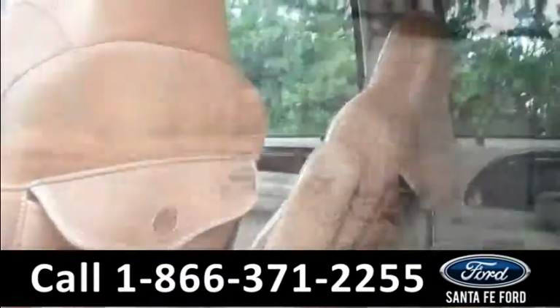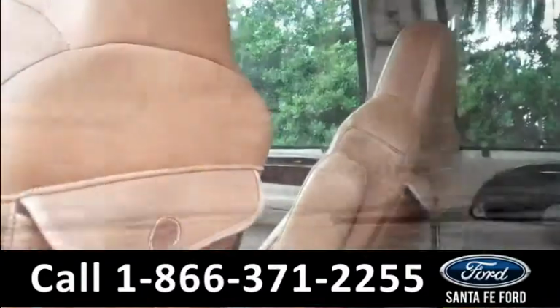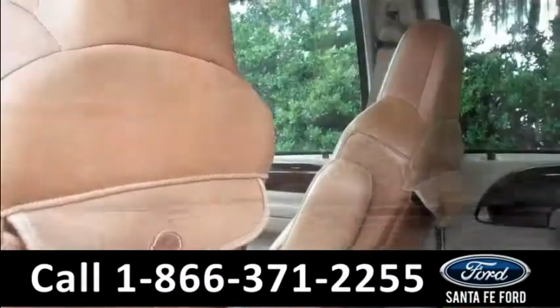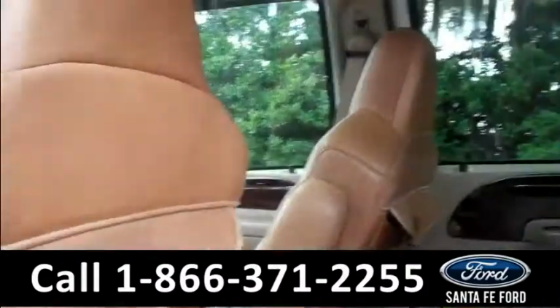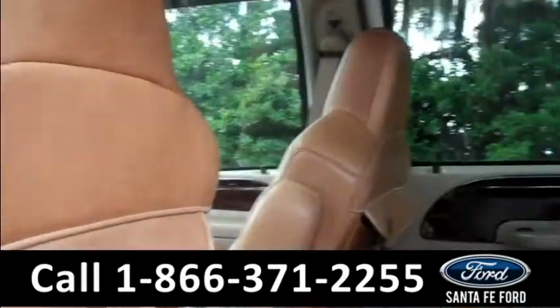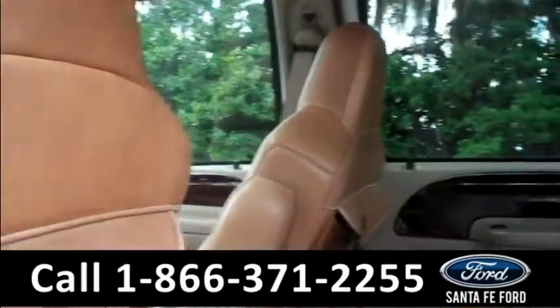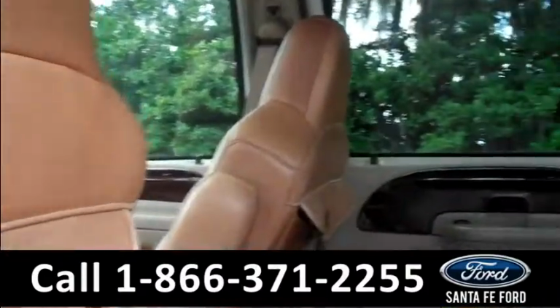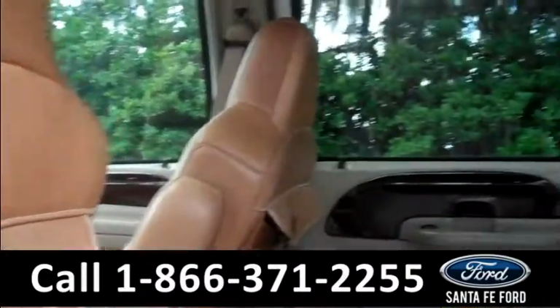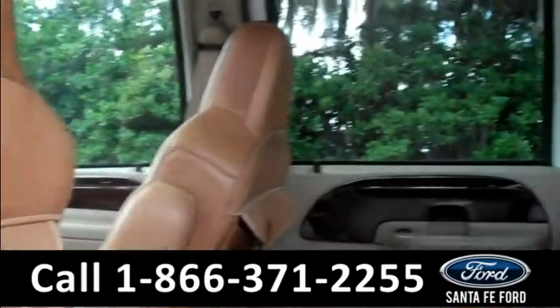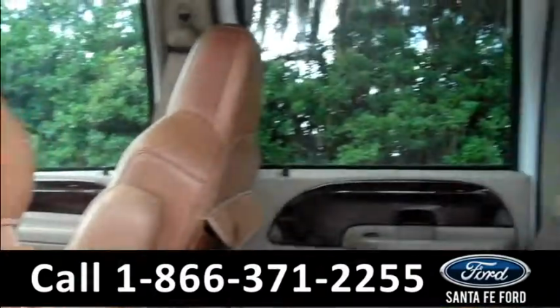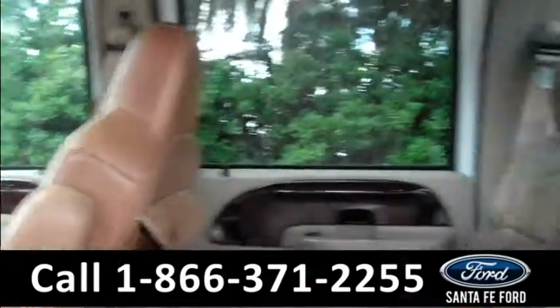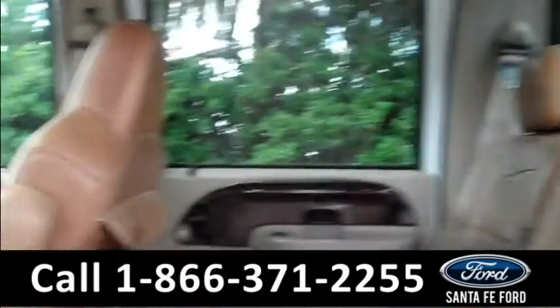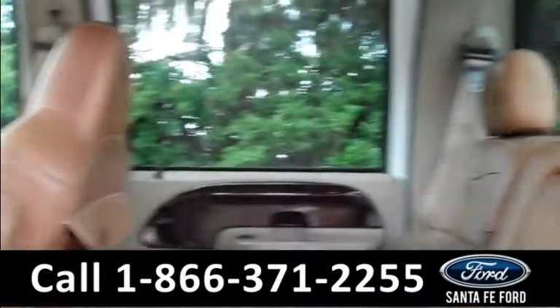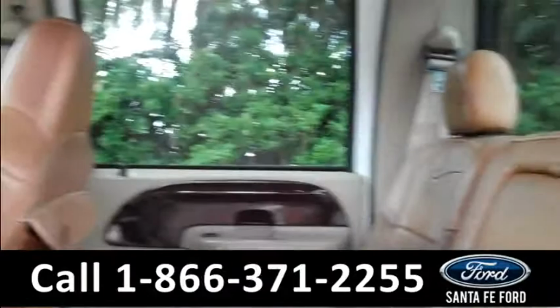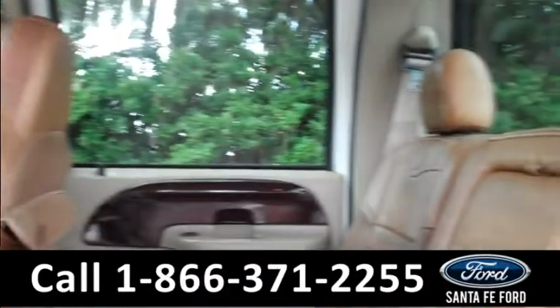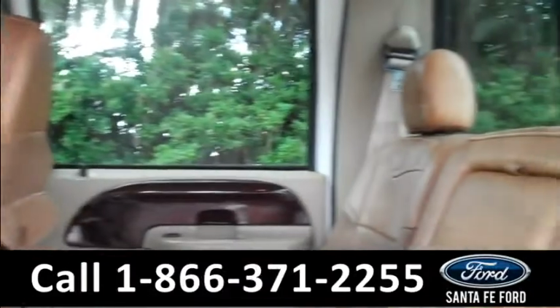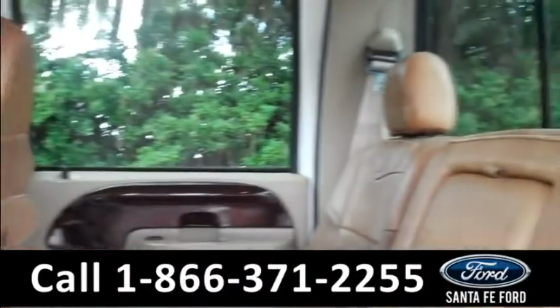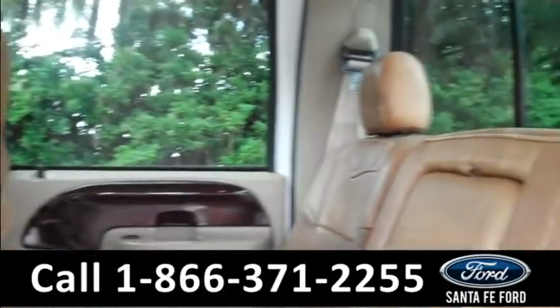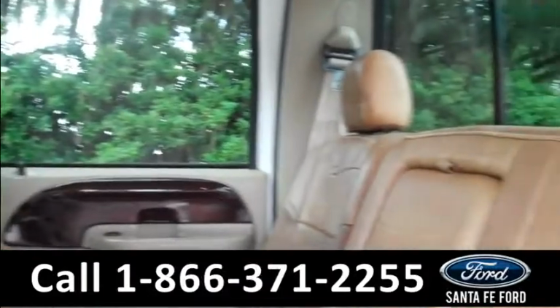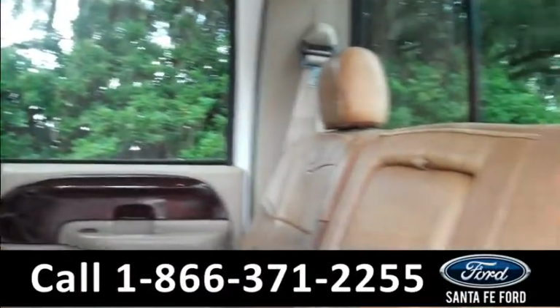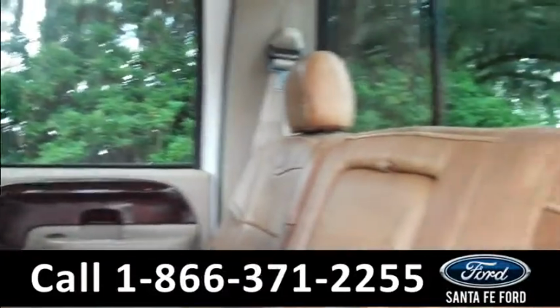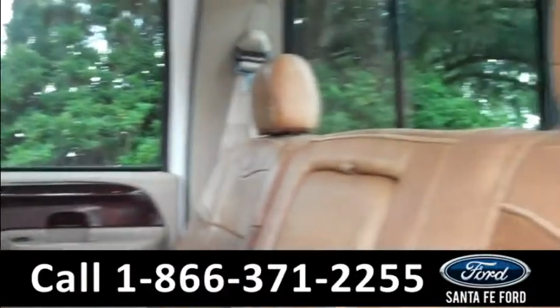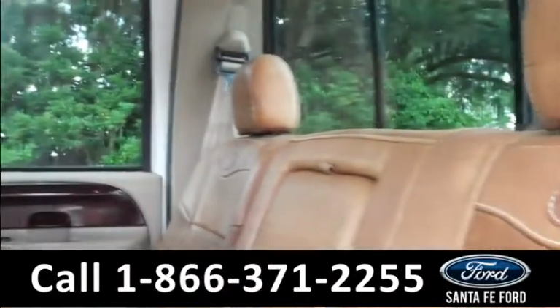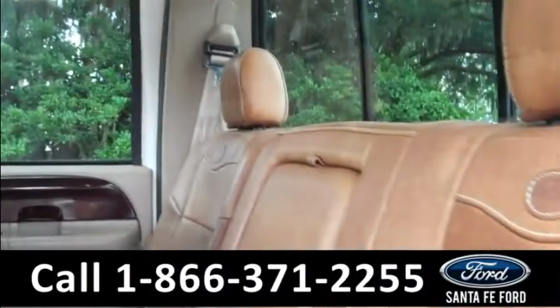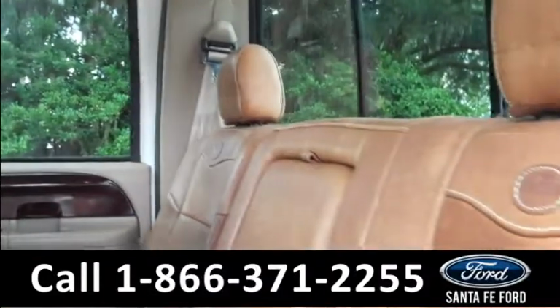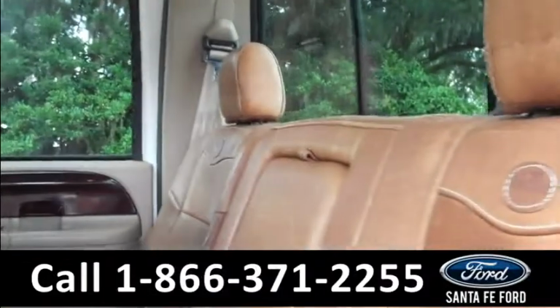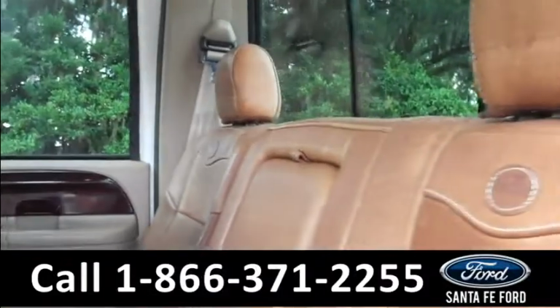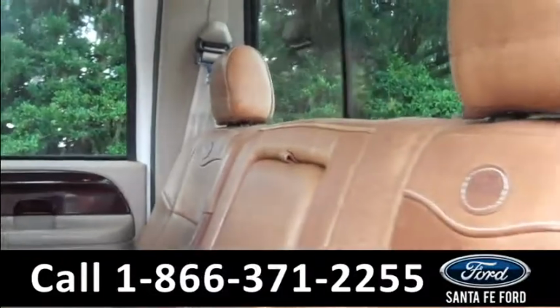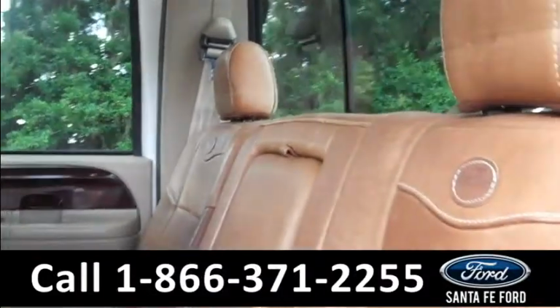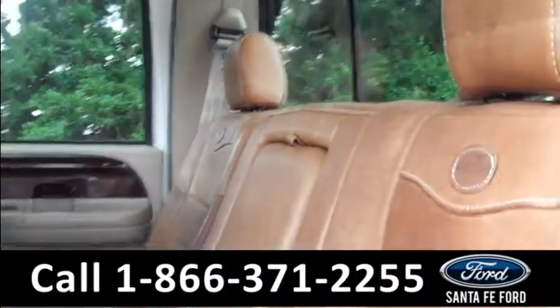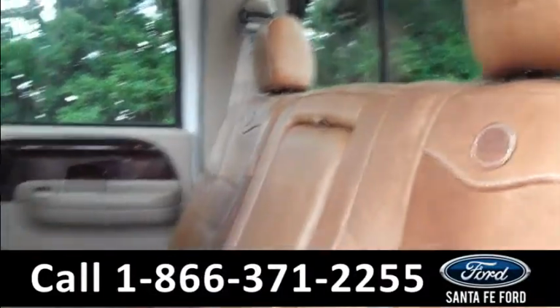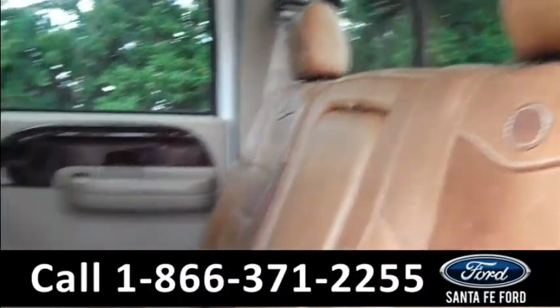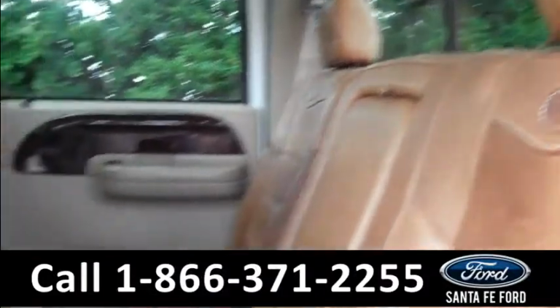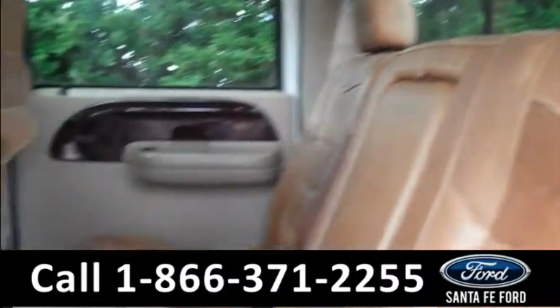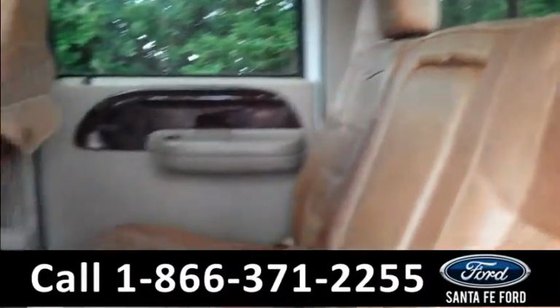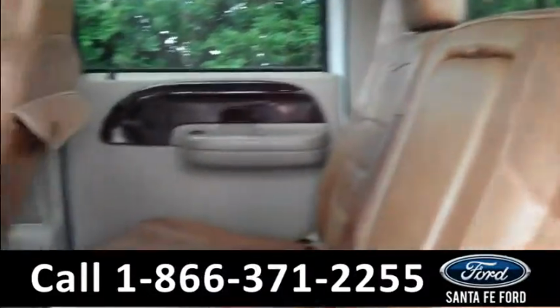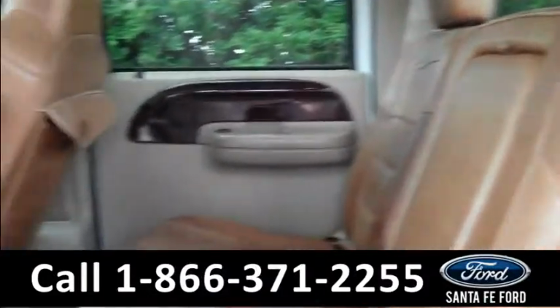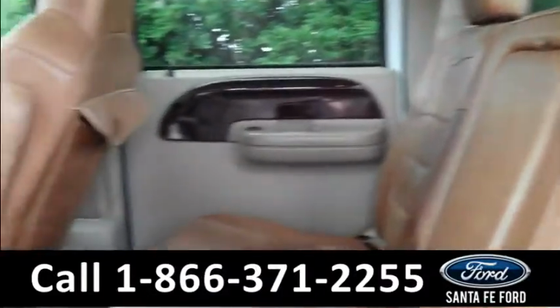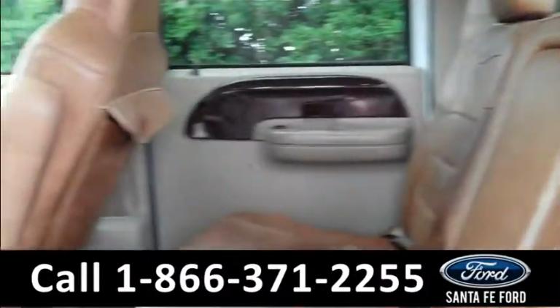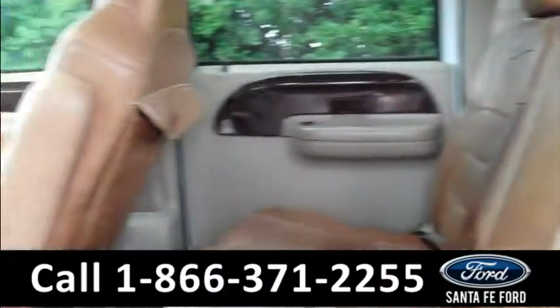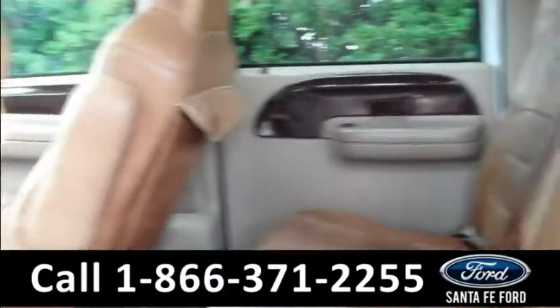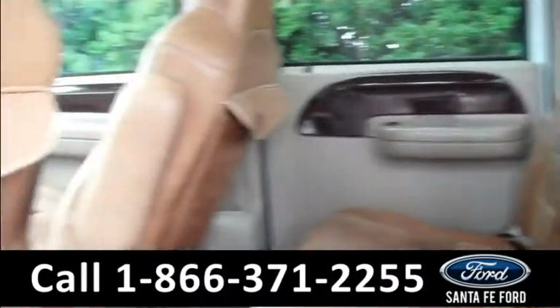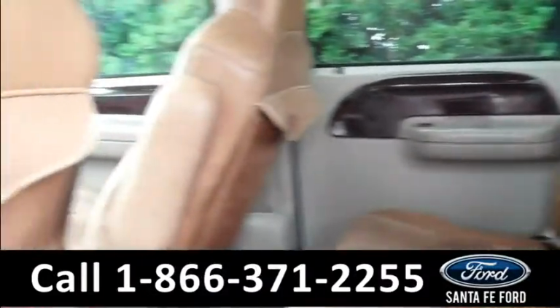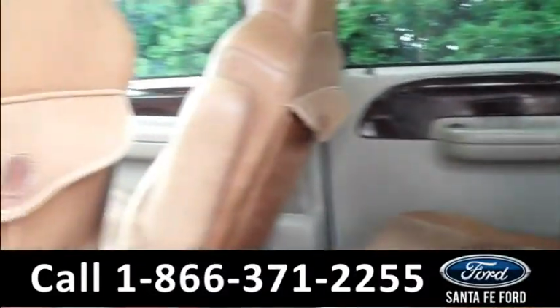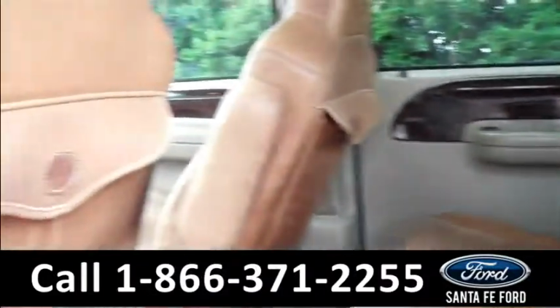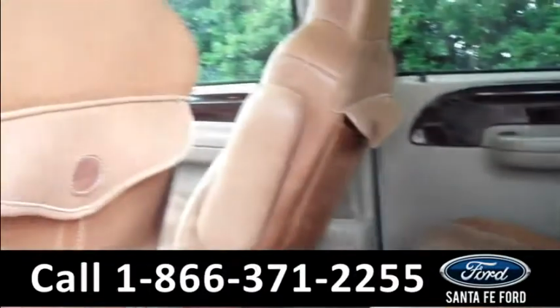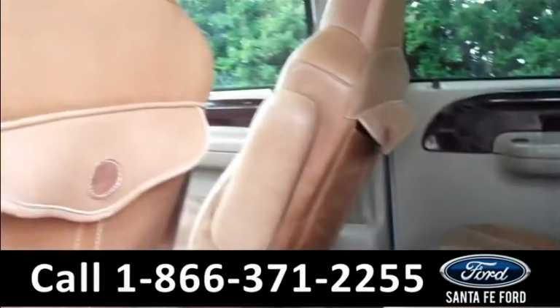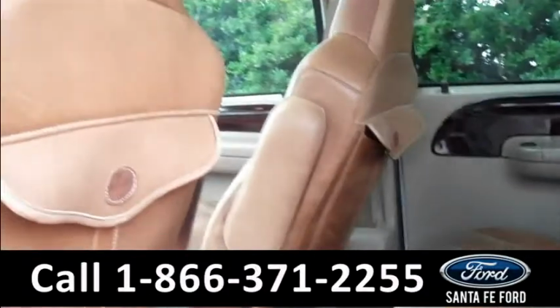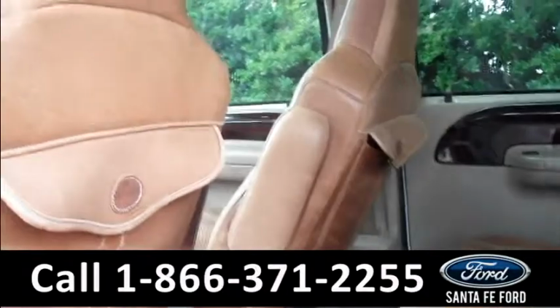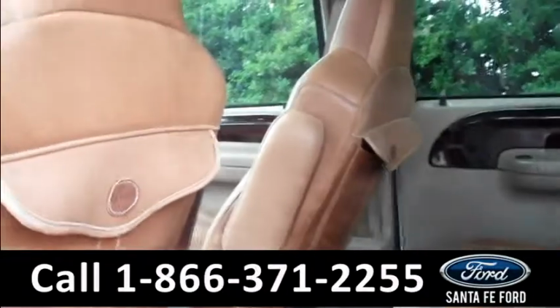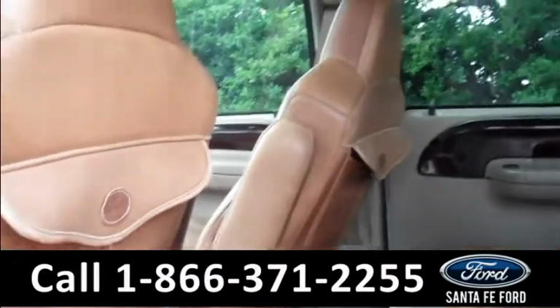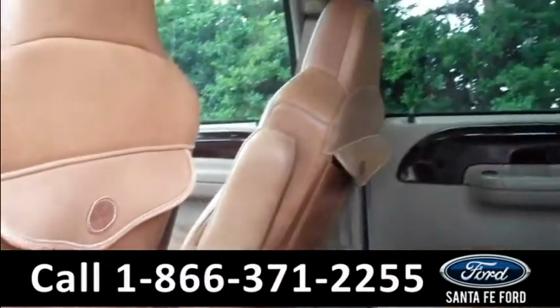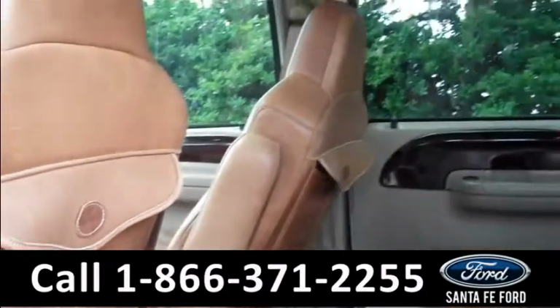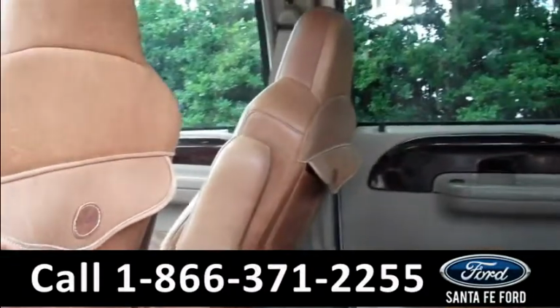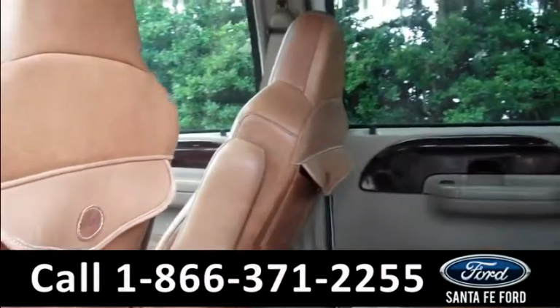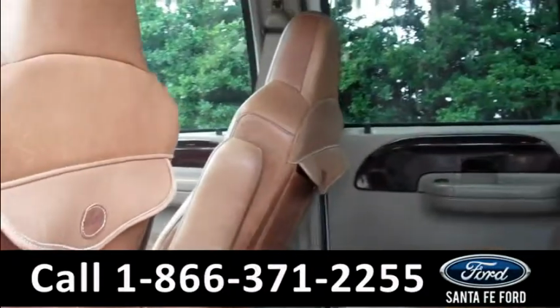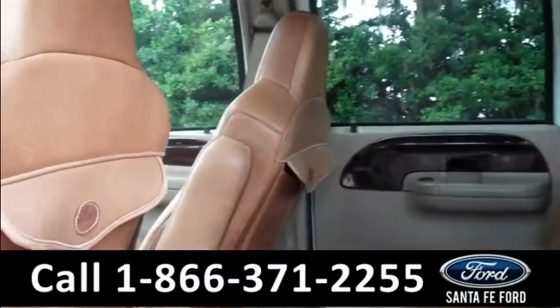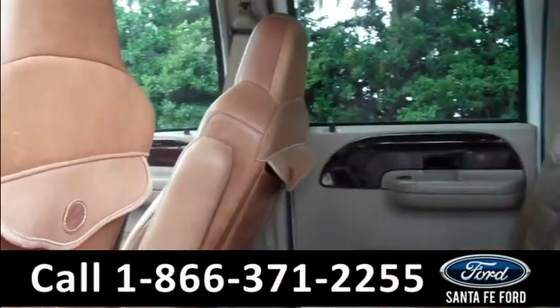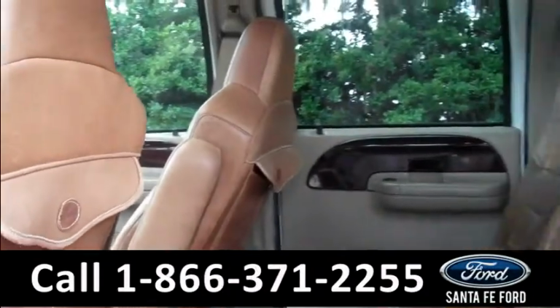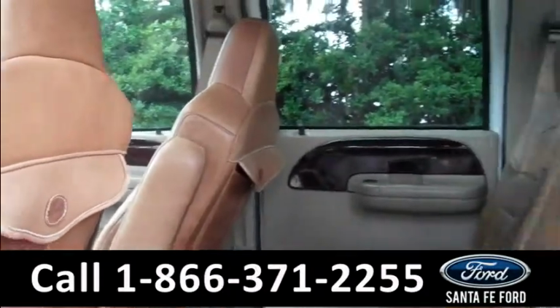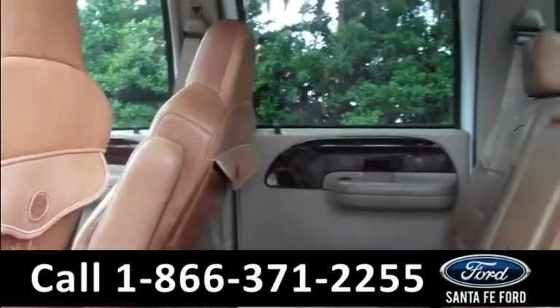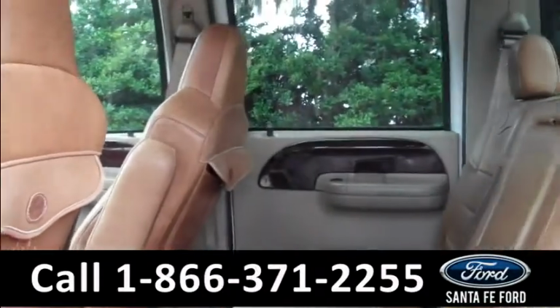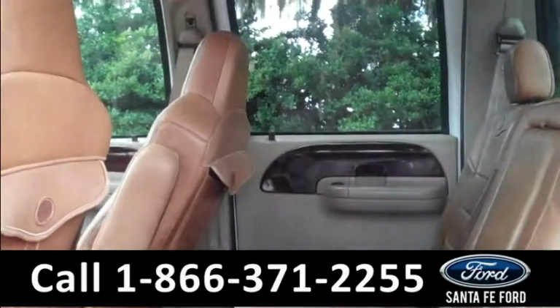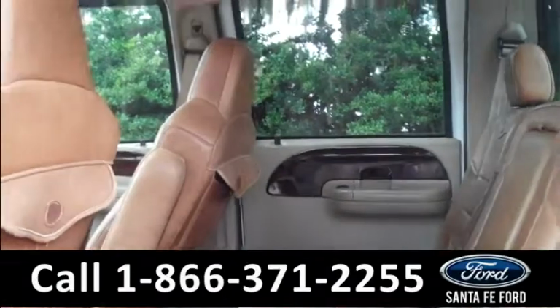It also has a sunroof. Lastly, we'll take a quick look at the second row. There are a total of 5 seats available.